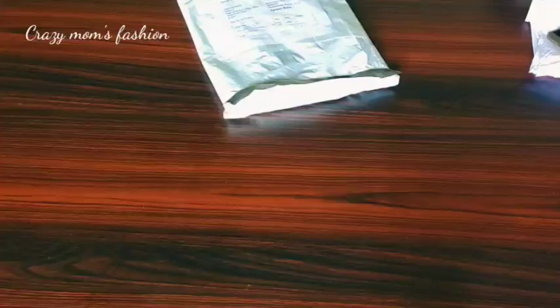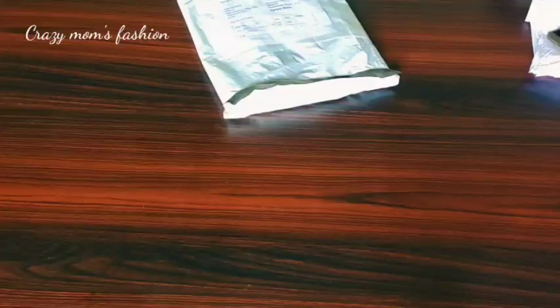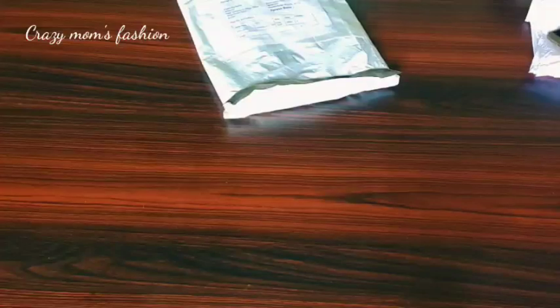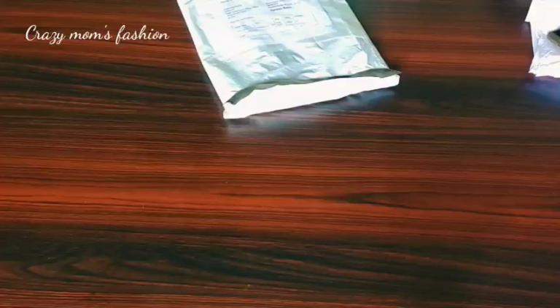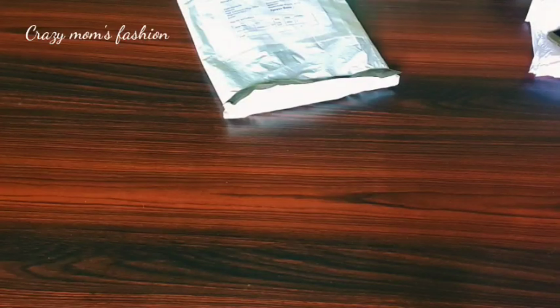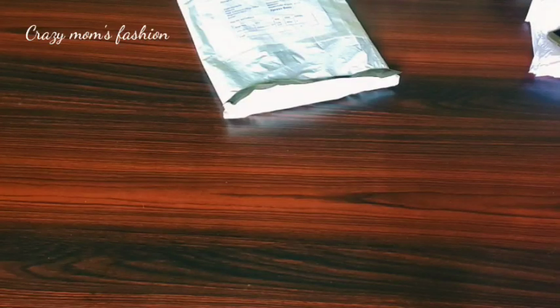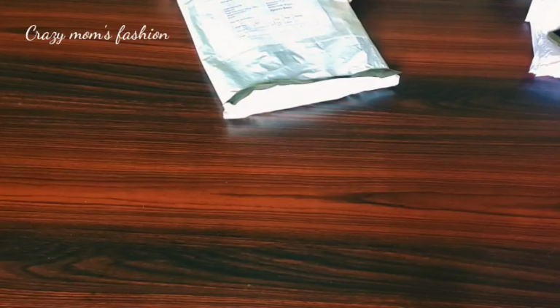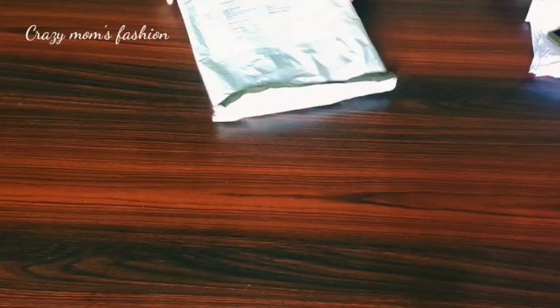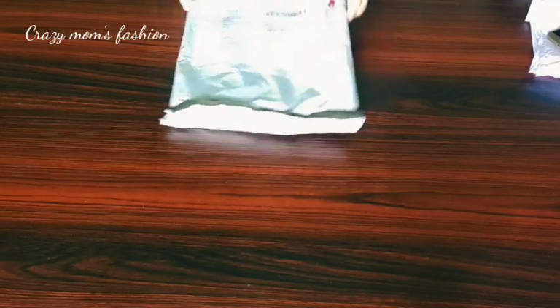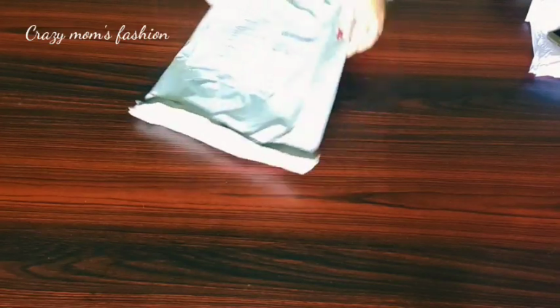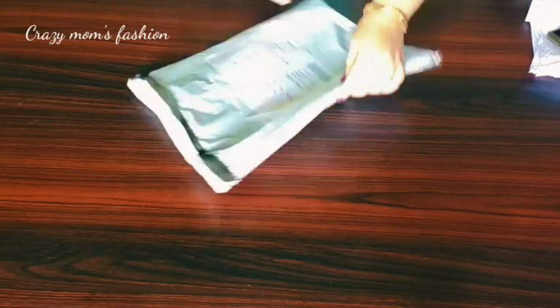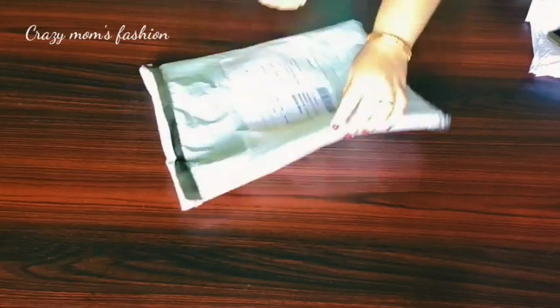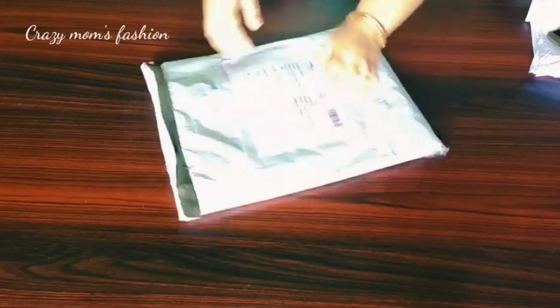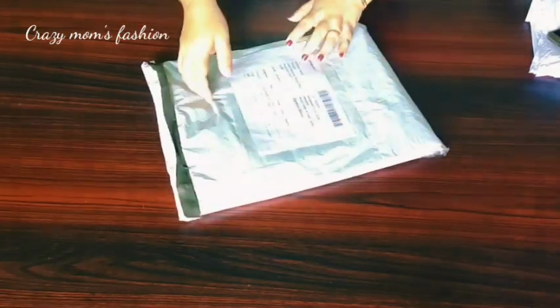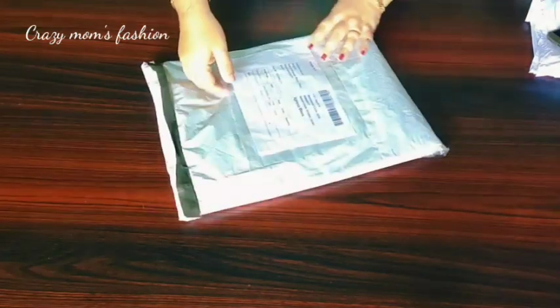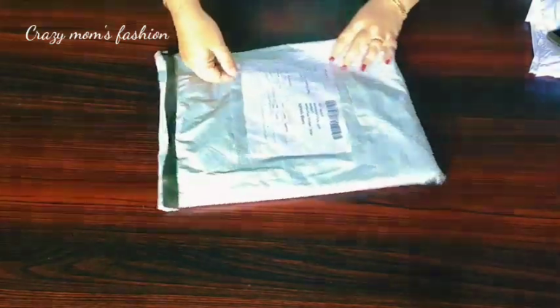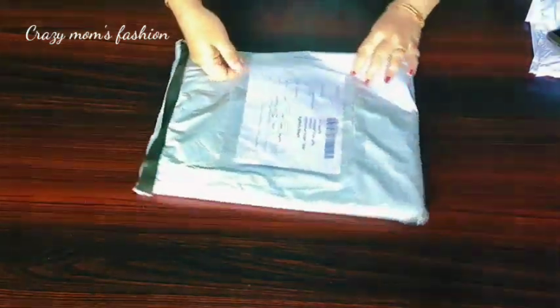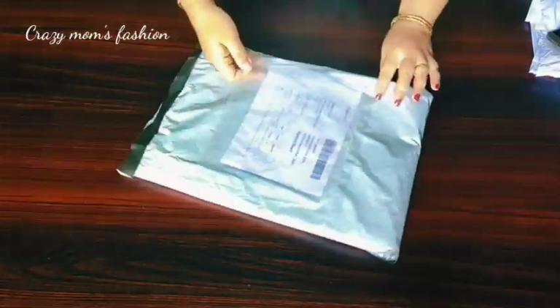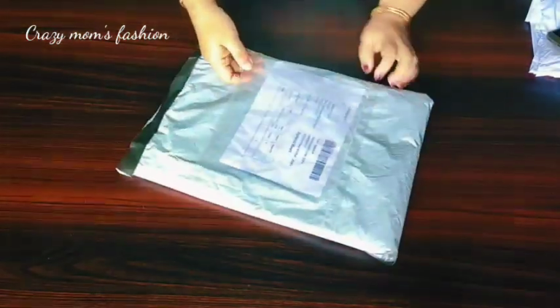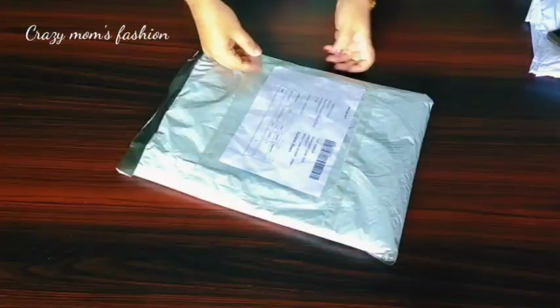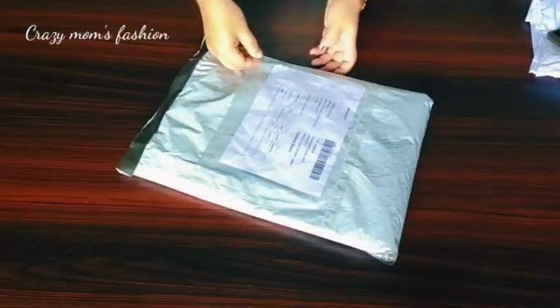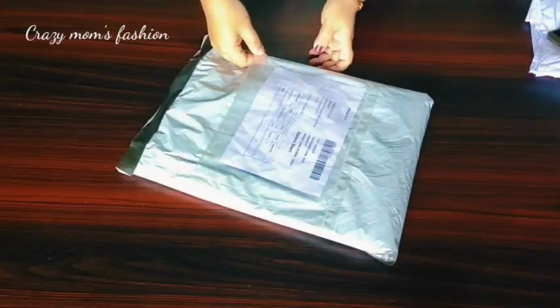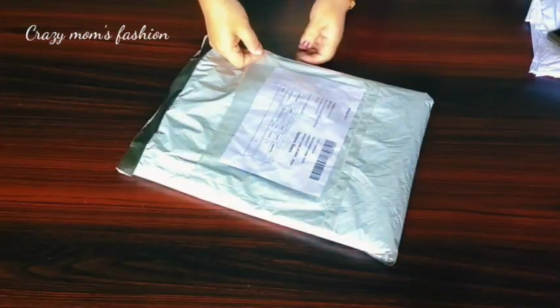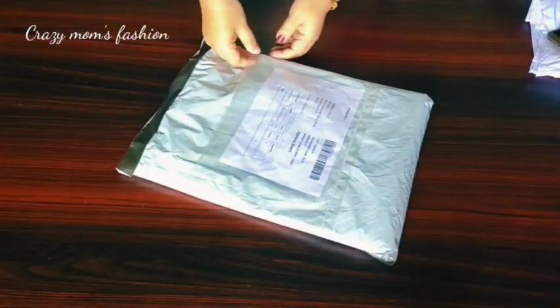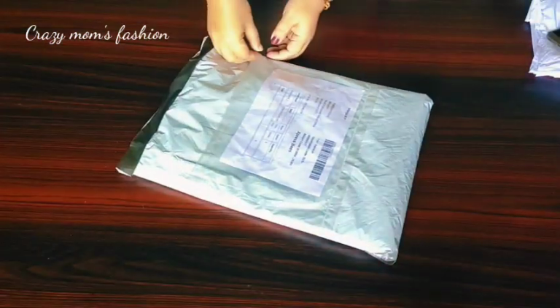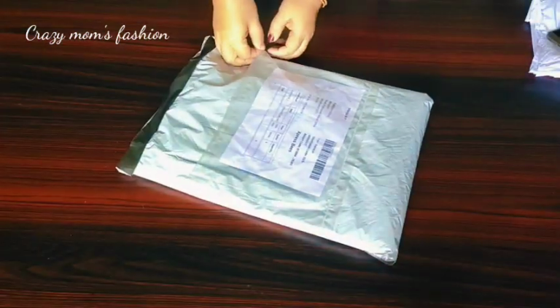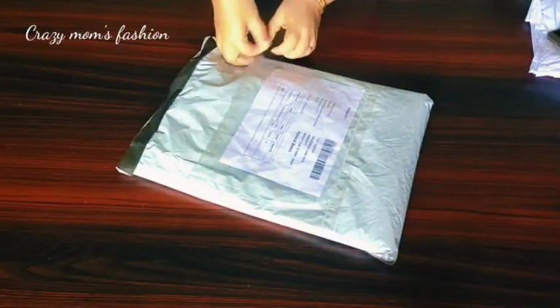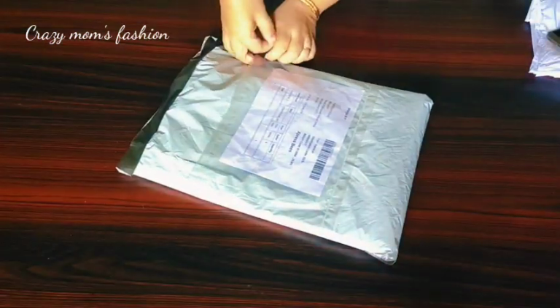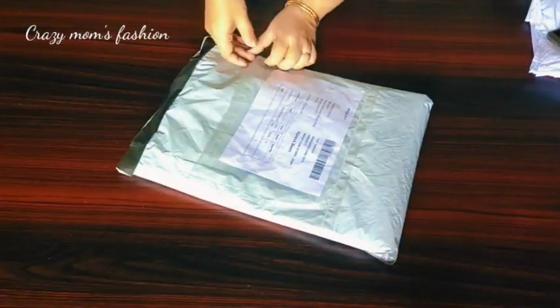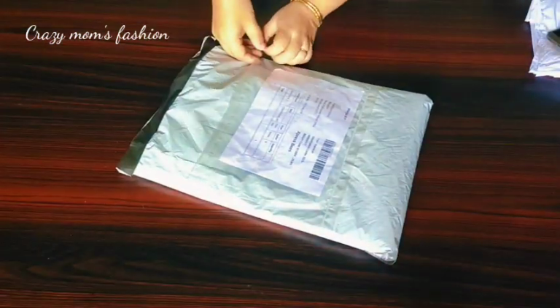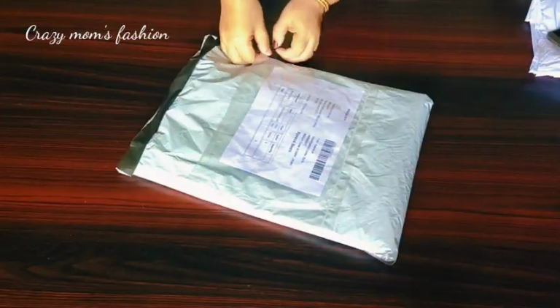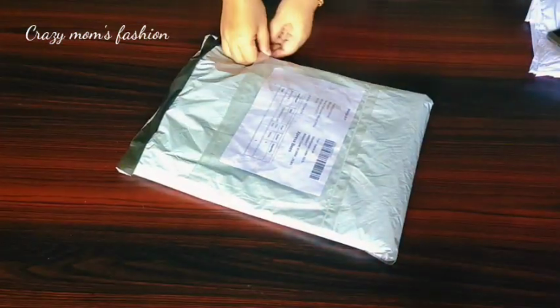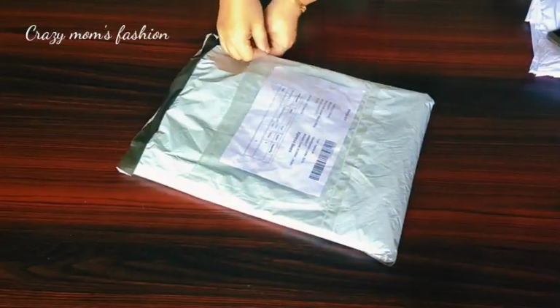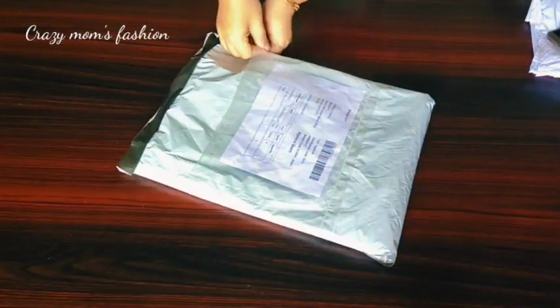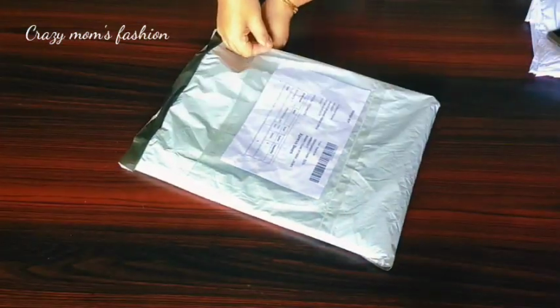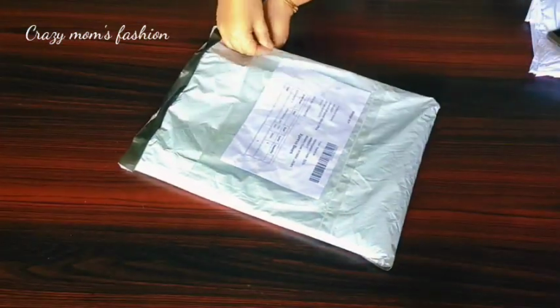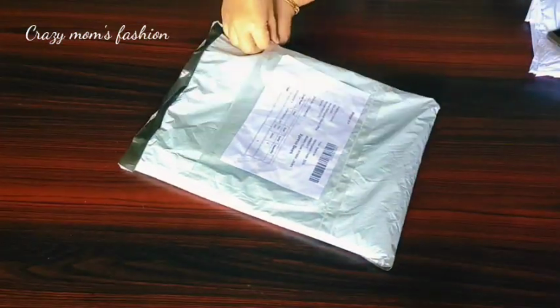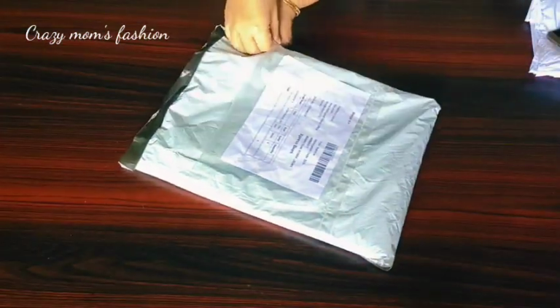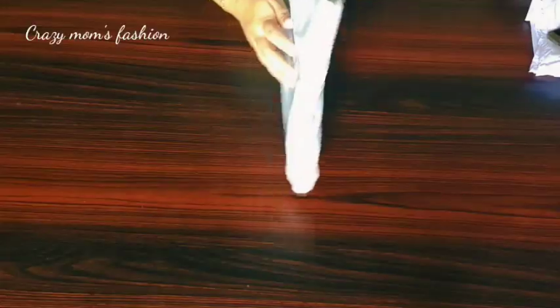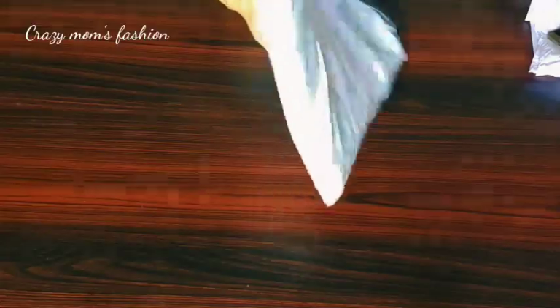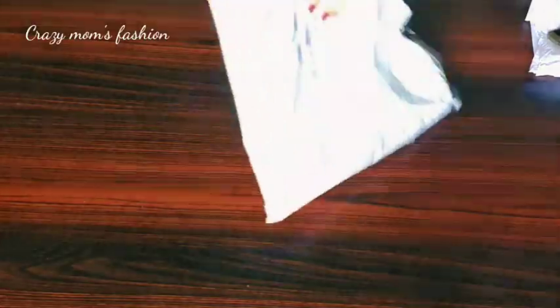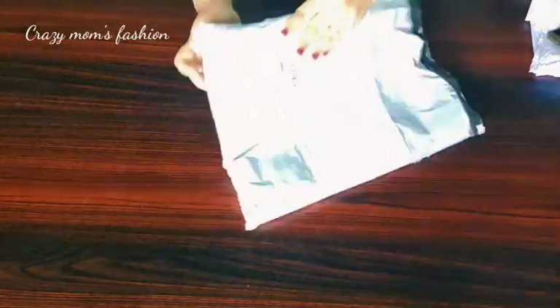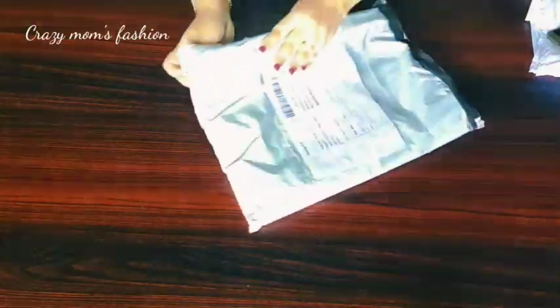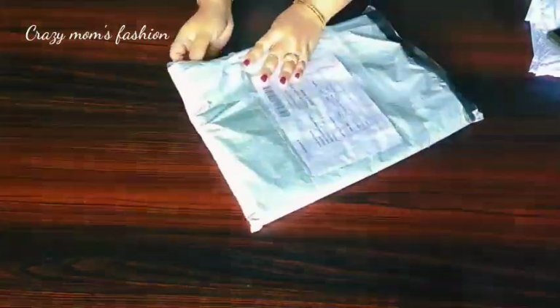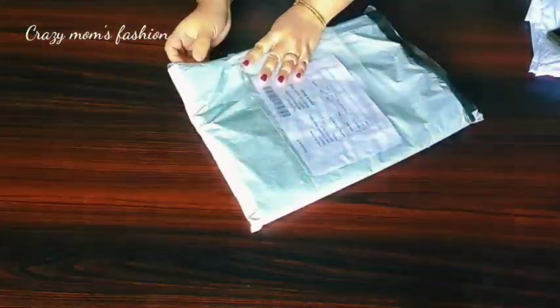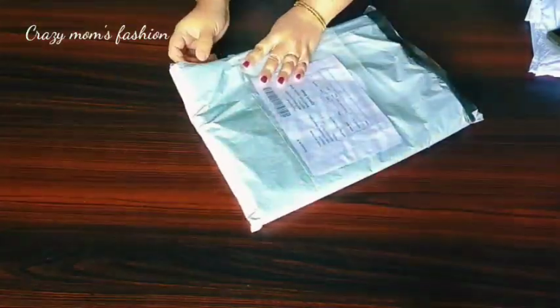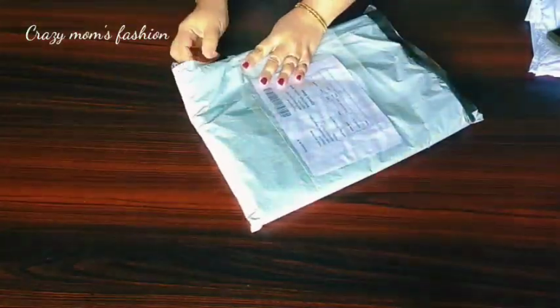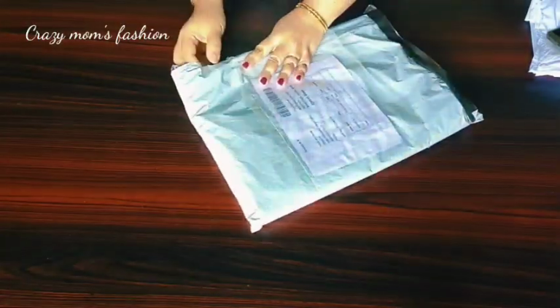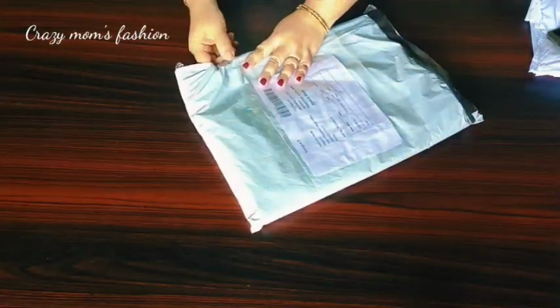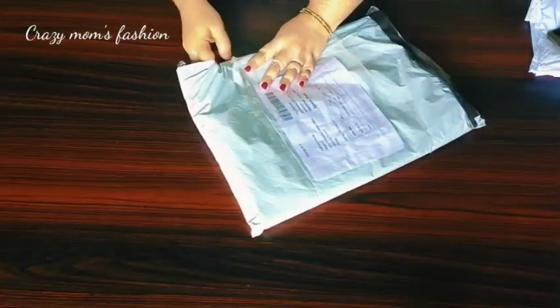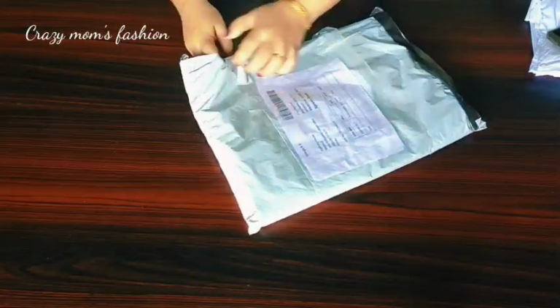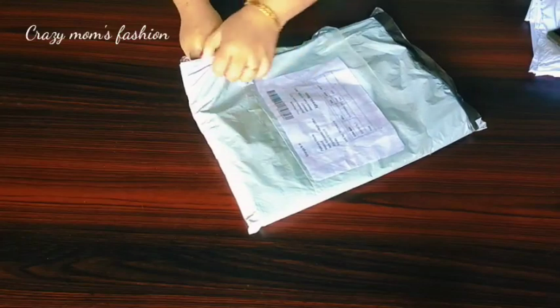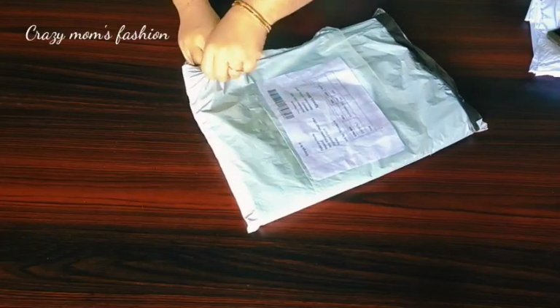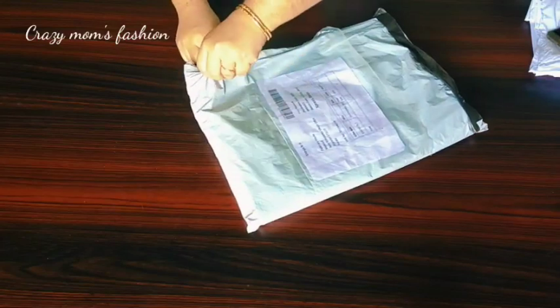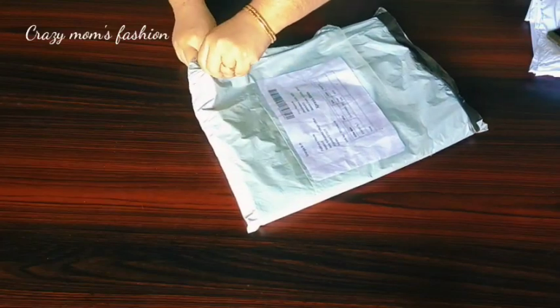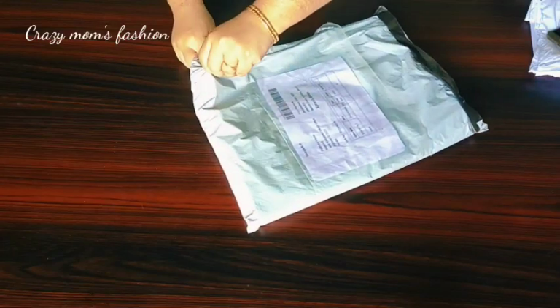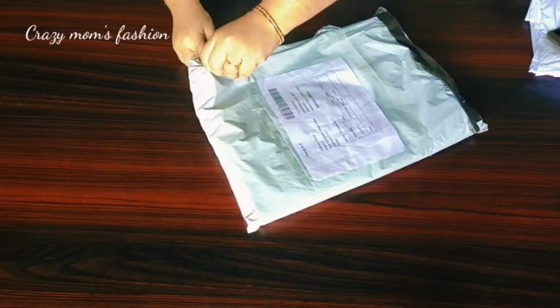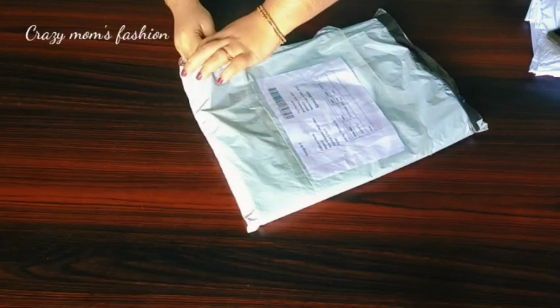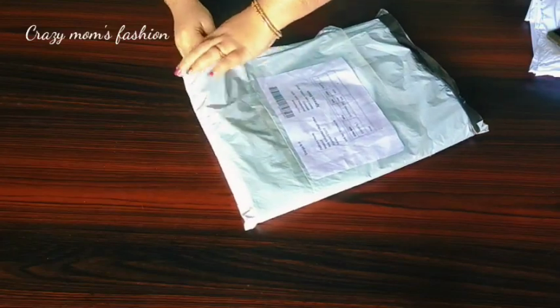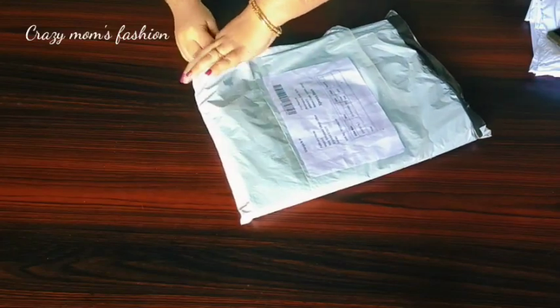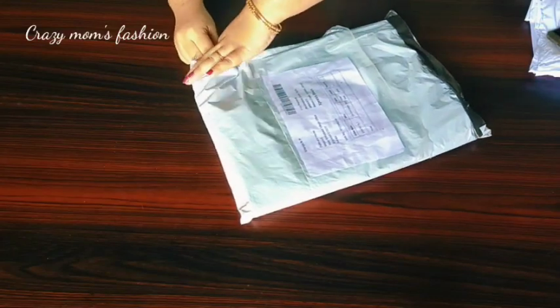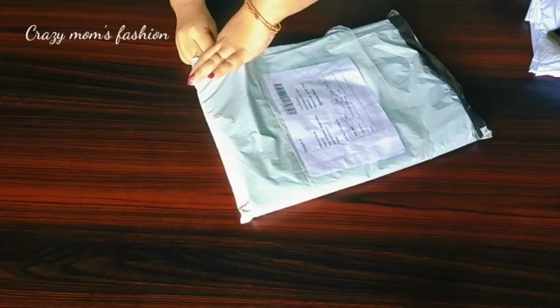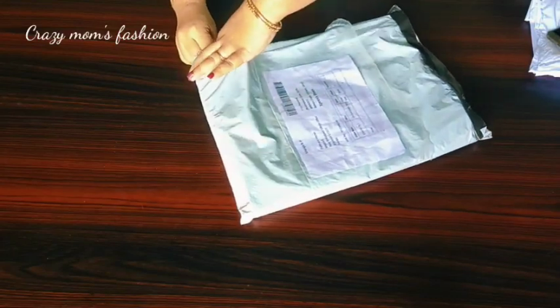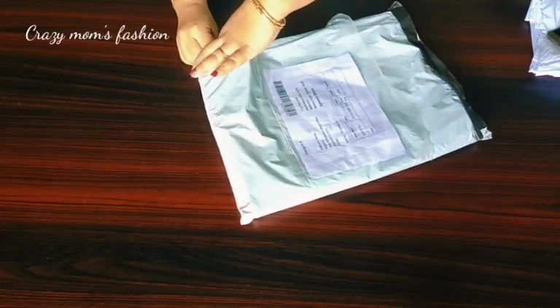Hi friends, welcome to Crazy Mom's Fashion Lake. This video is a Sari Unboxing video.